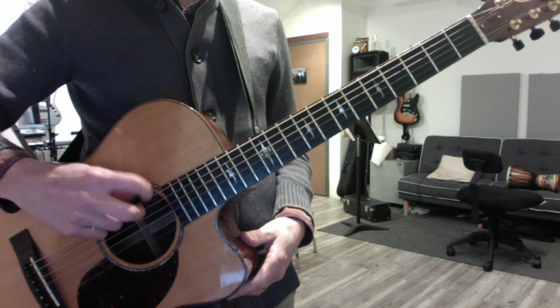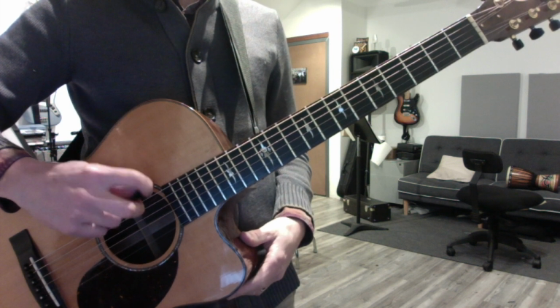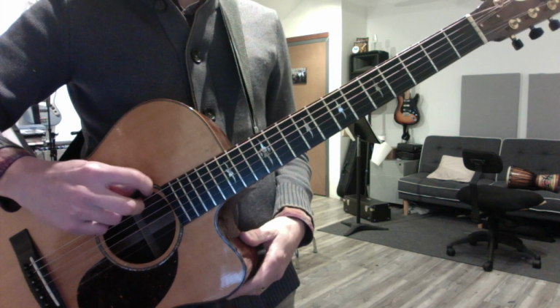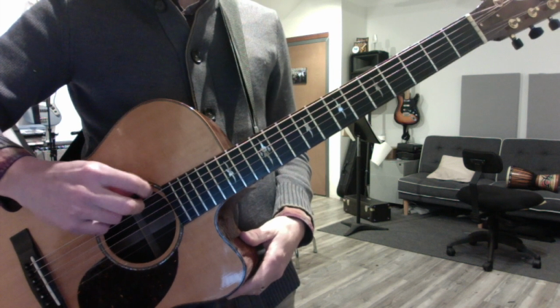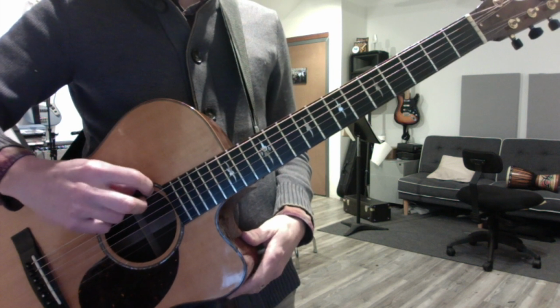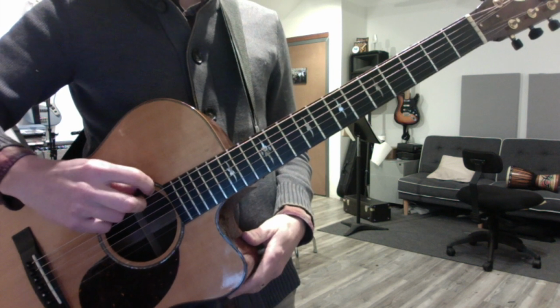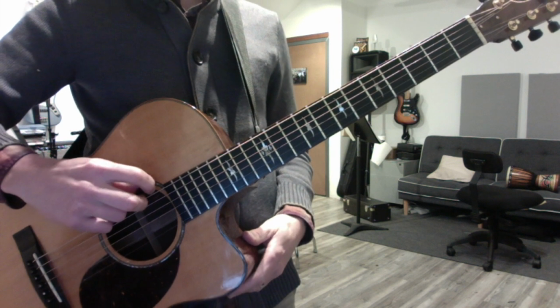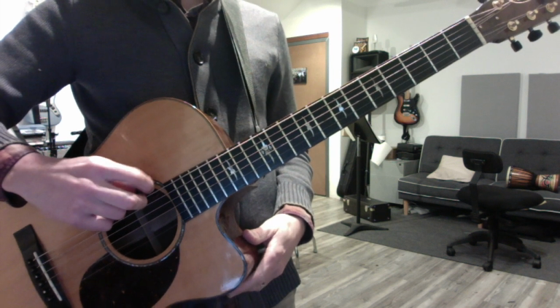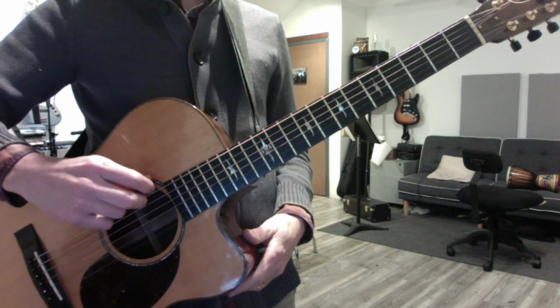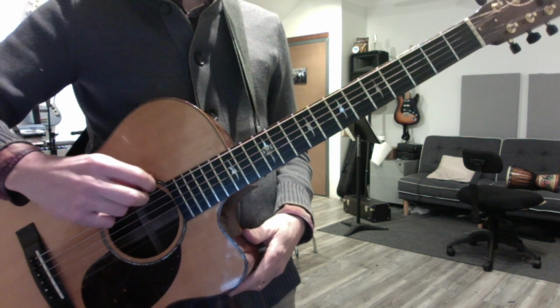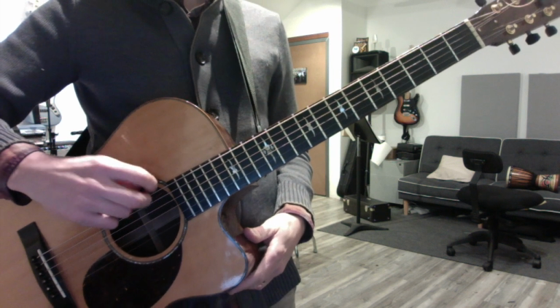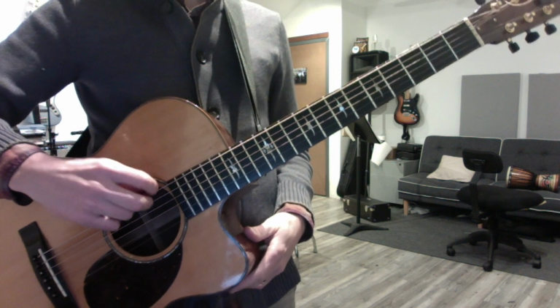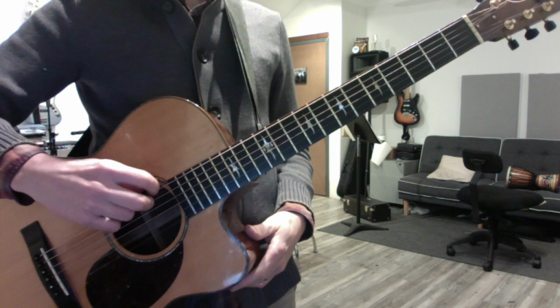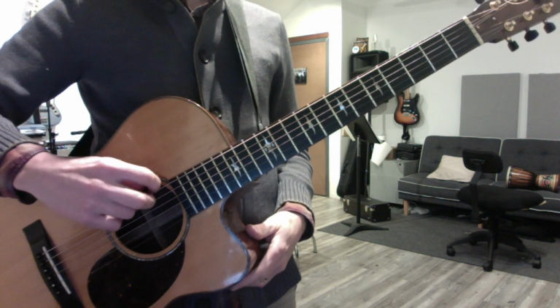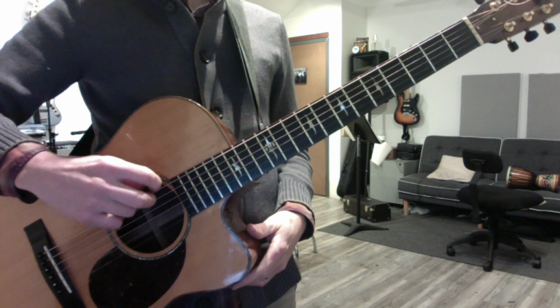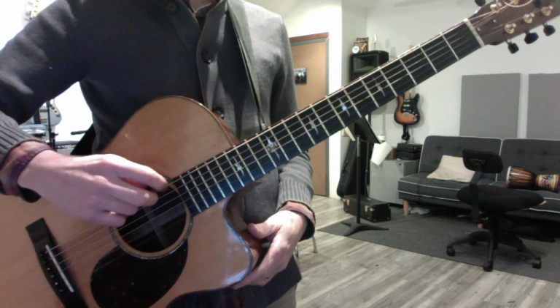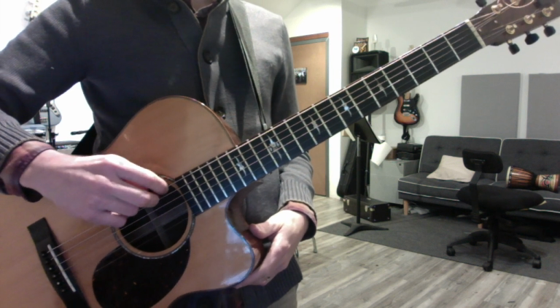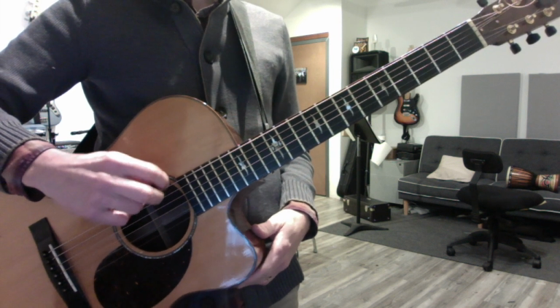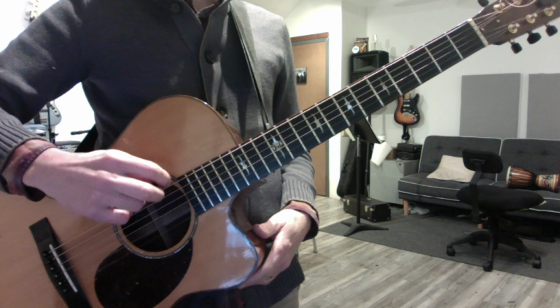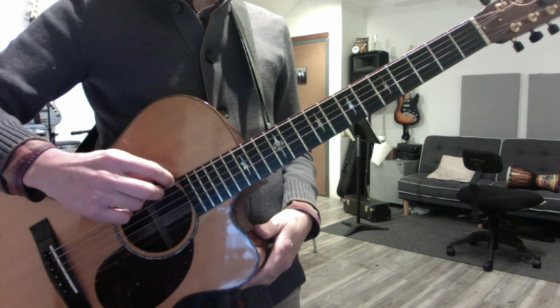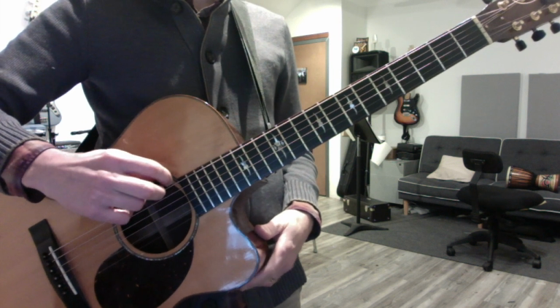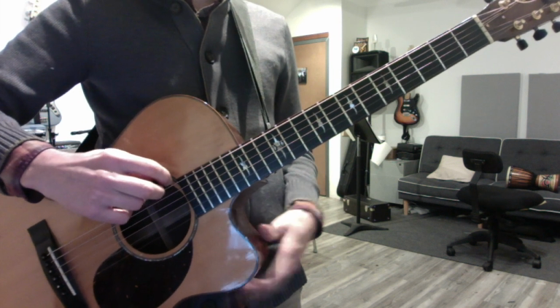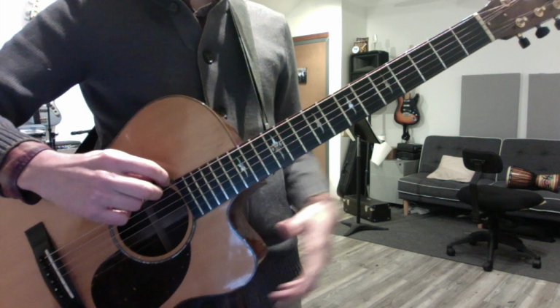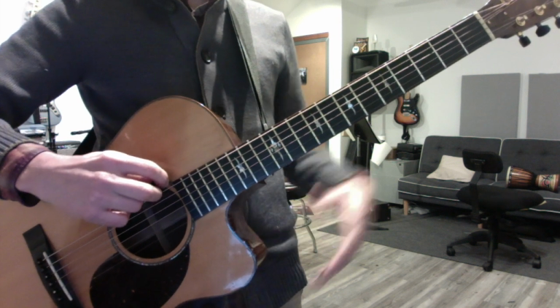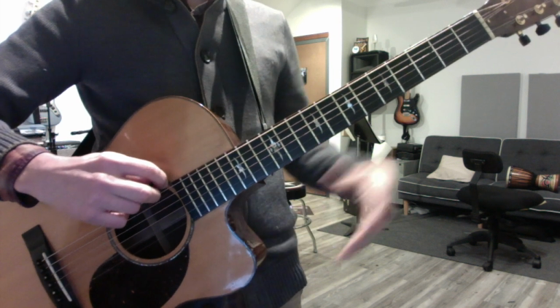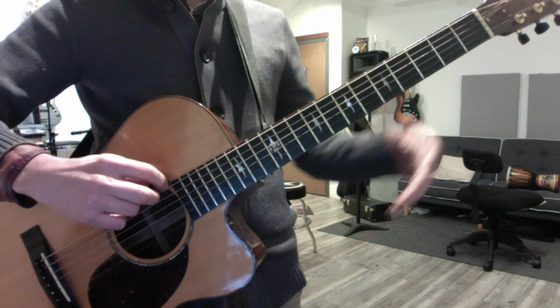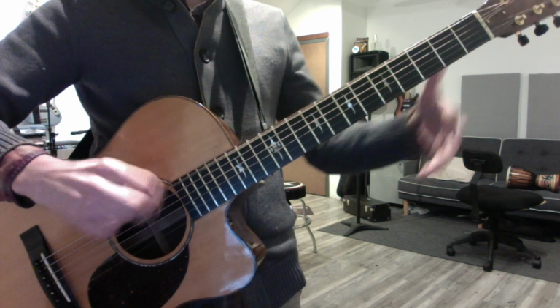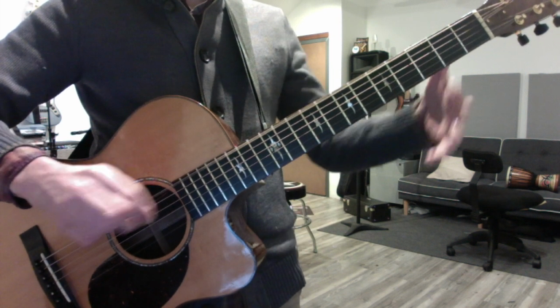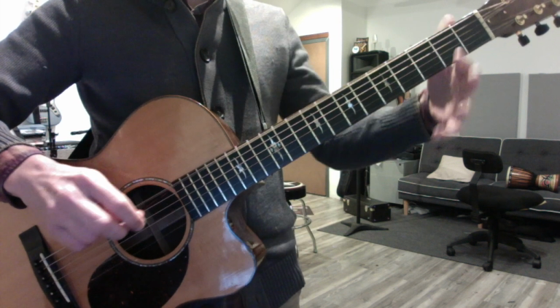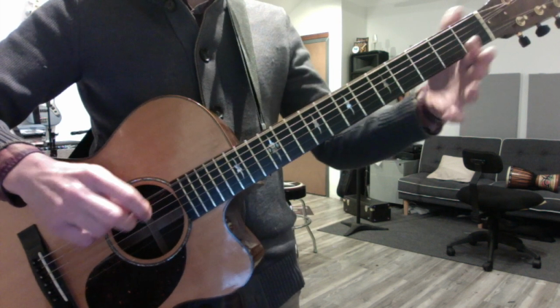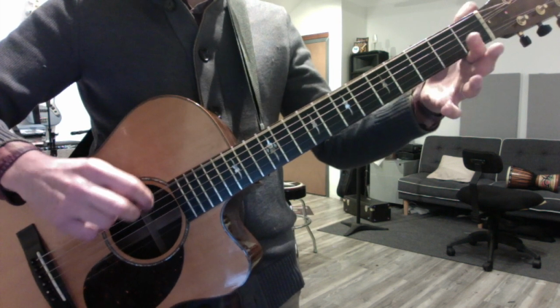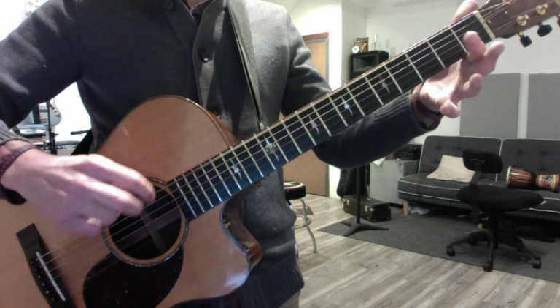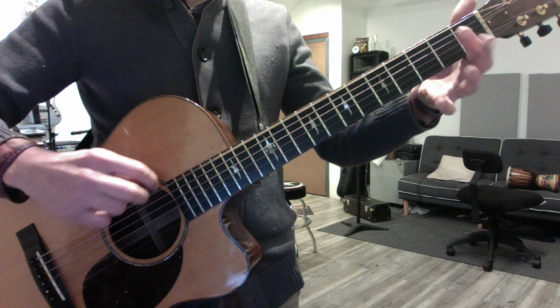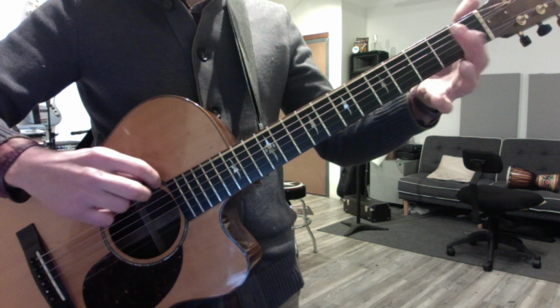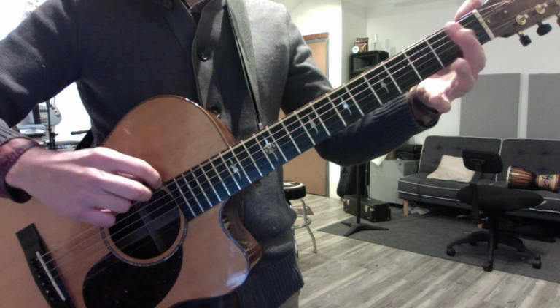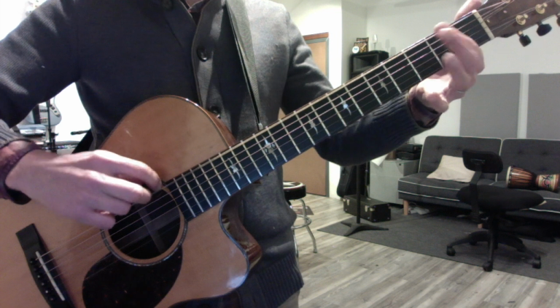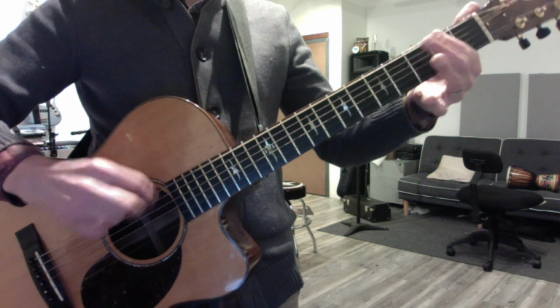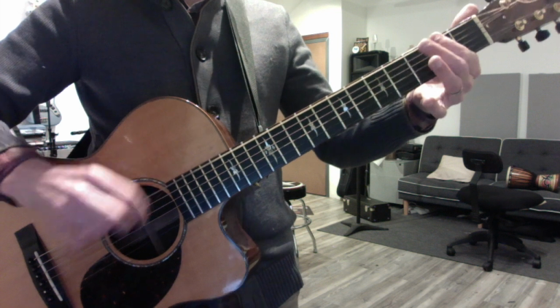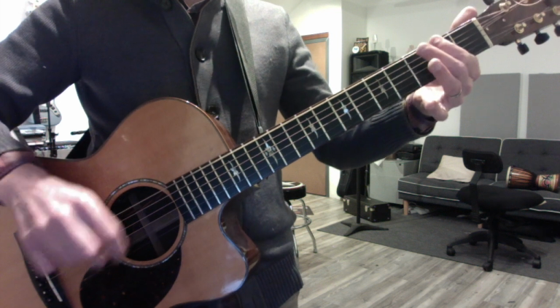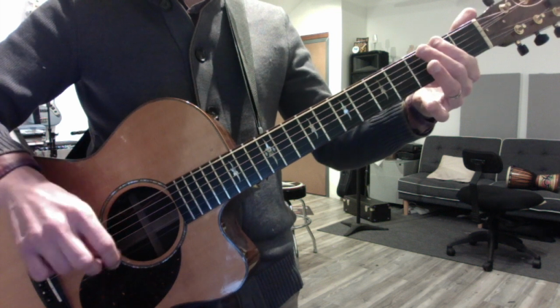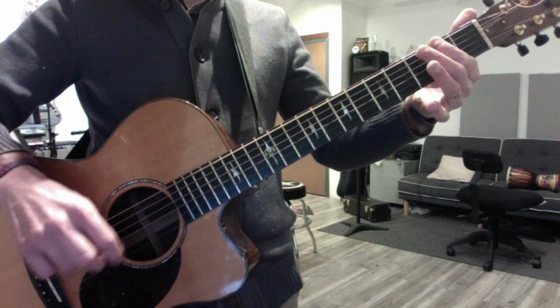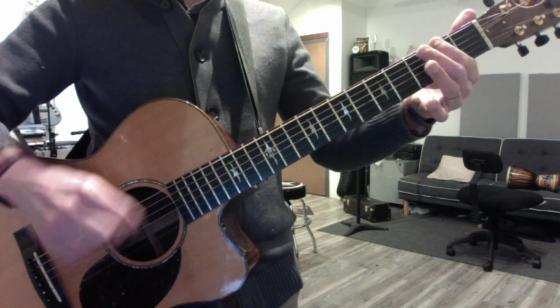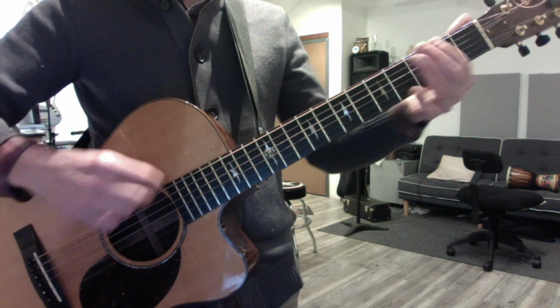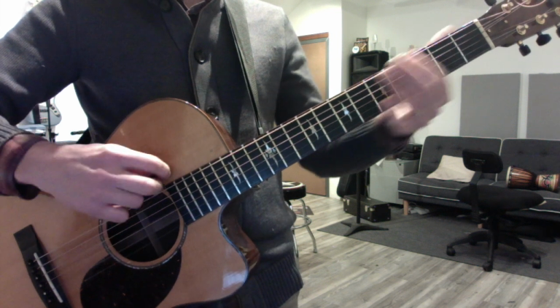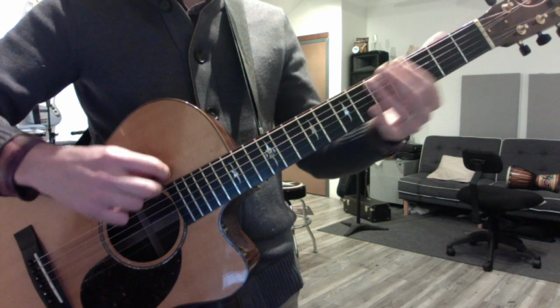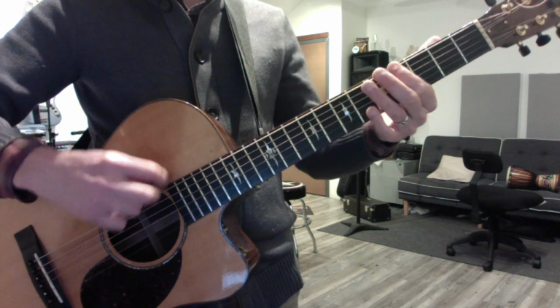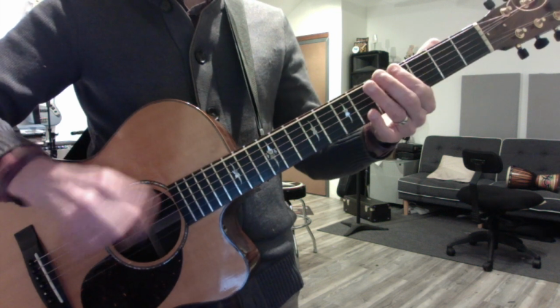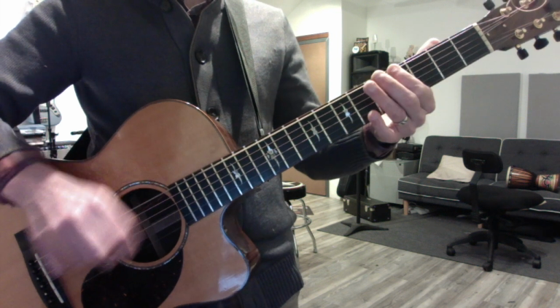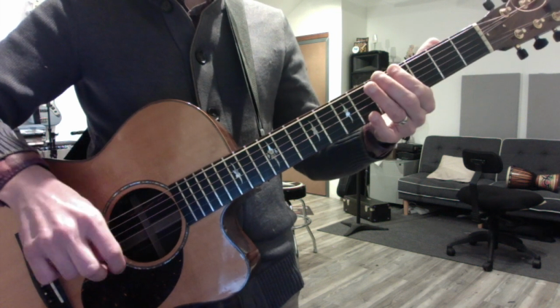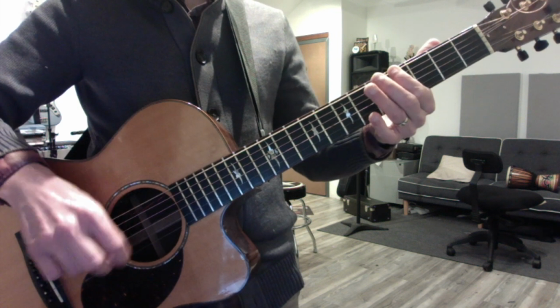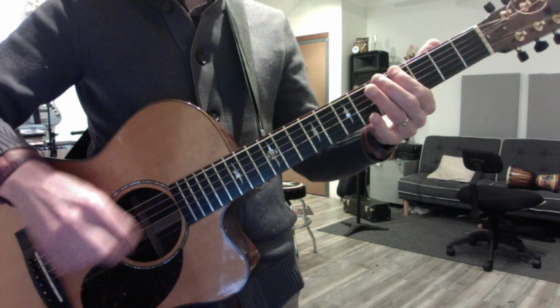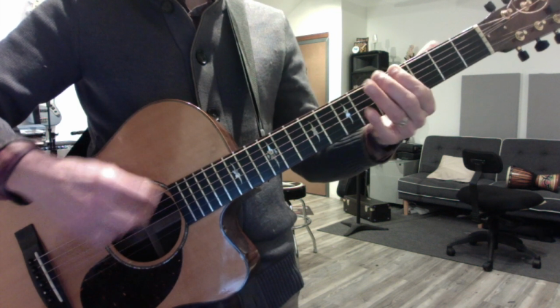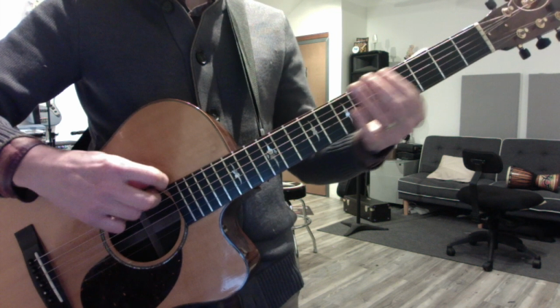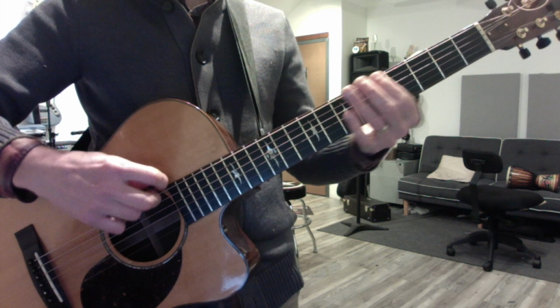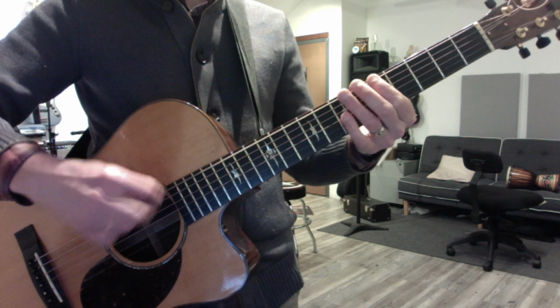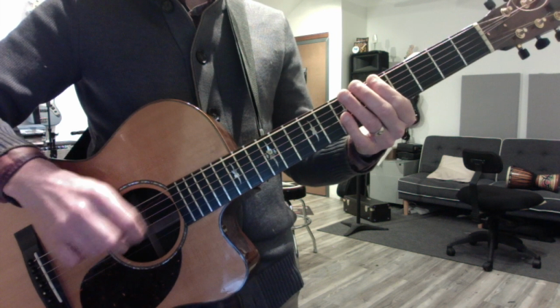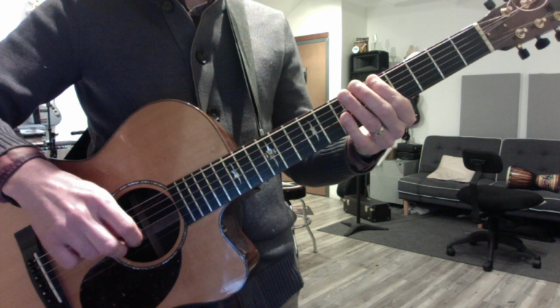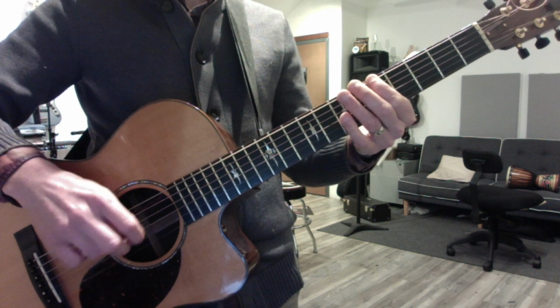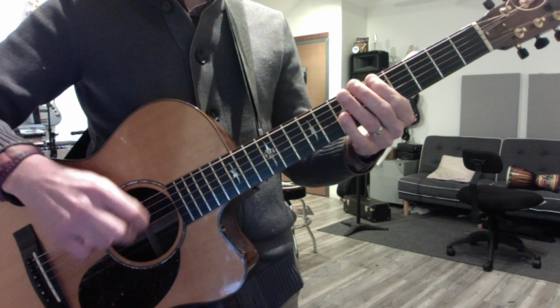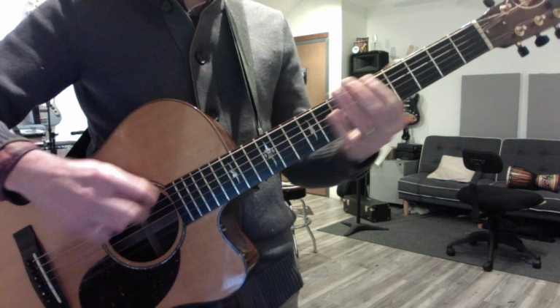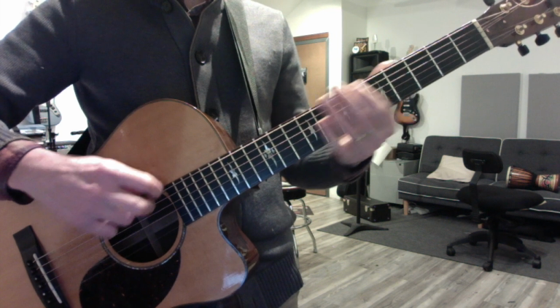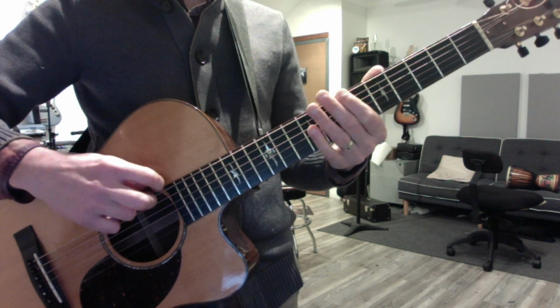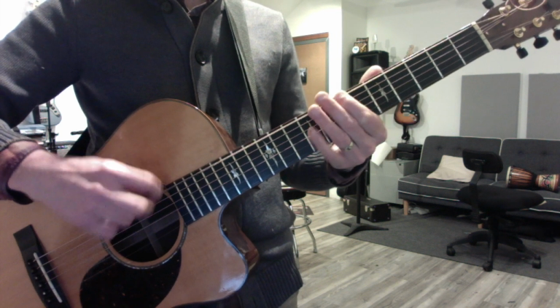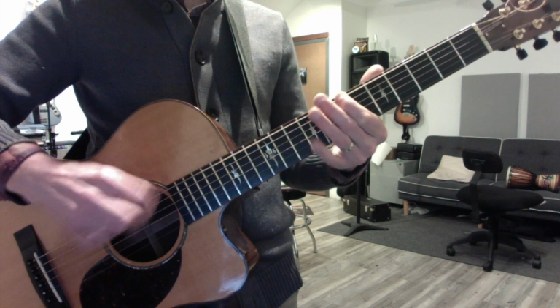Take your low E string, play a five-note scale, and name the notes. E, F sharp, G sharp, A, D.